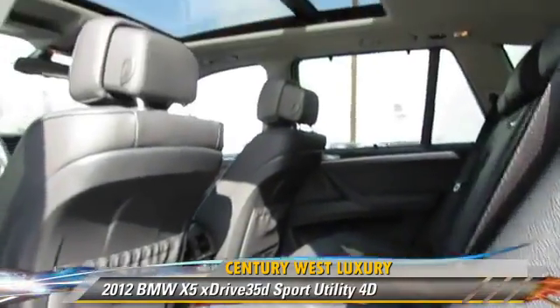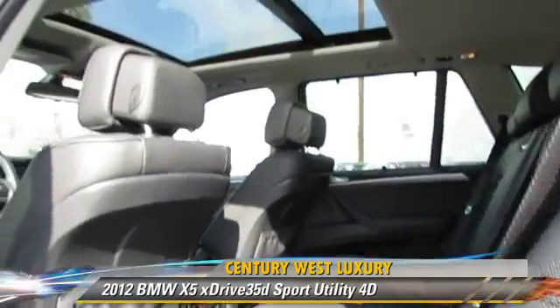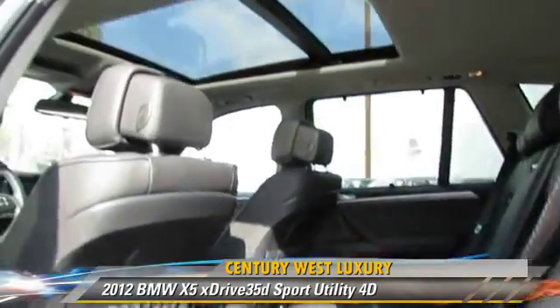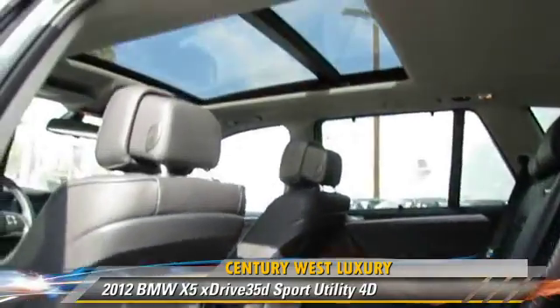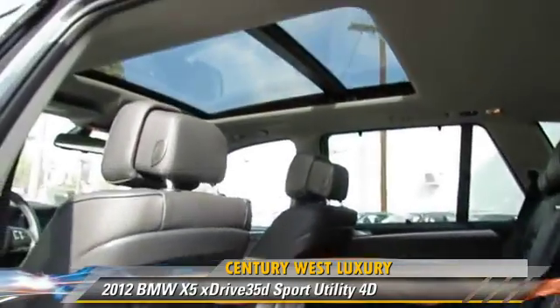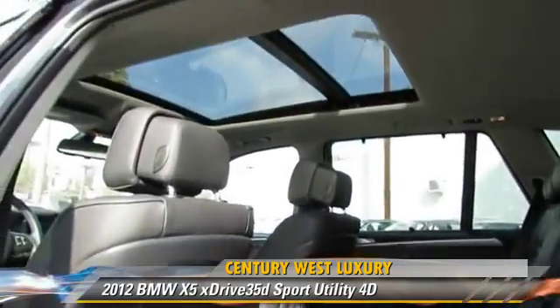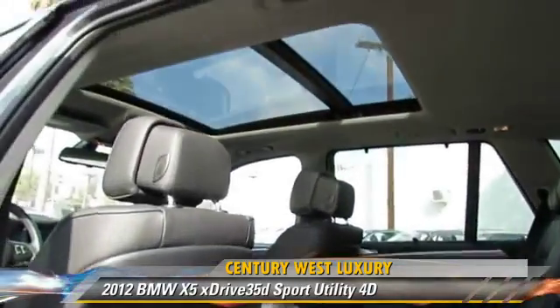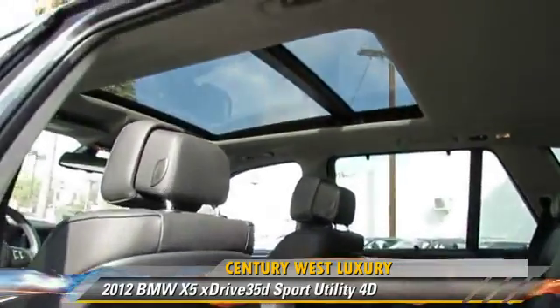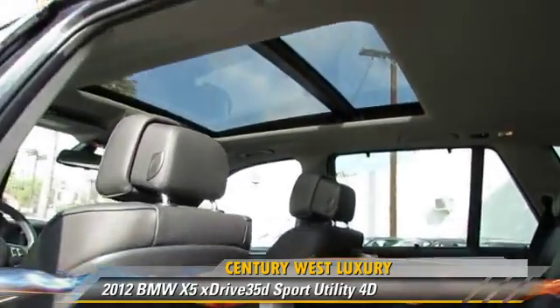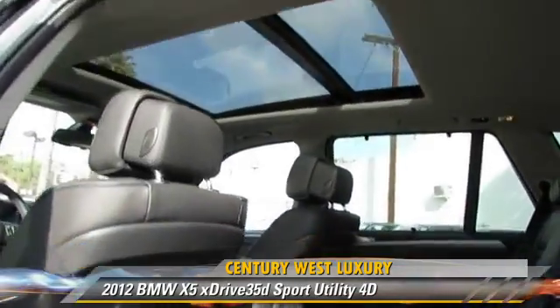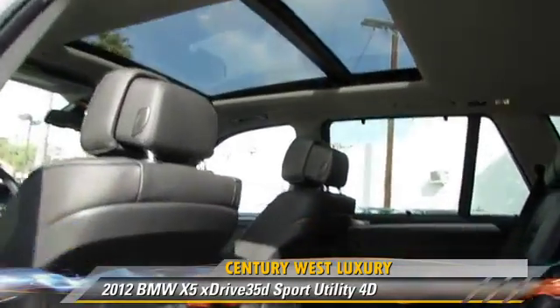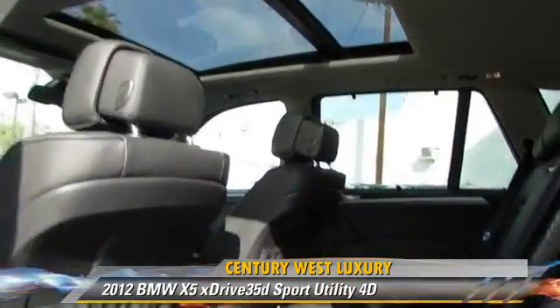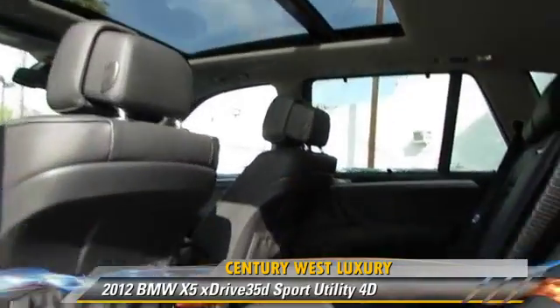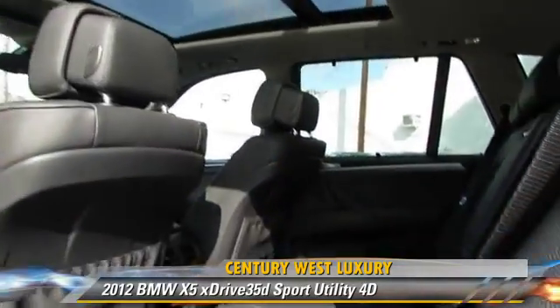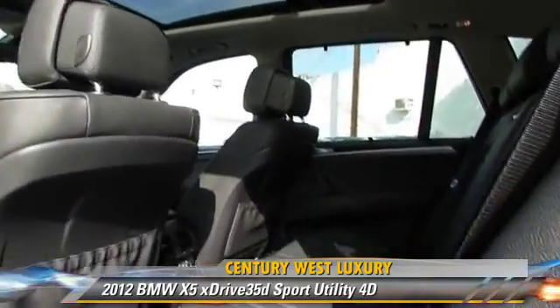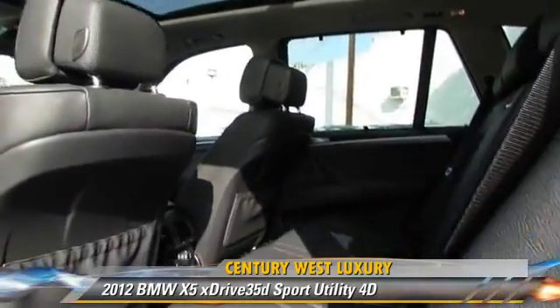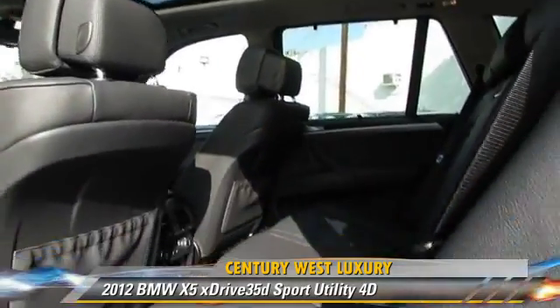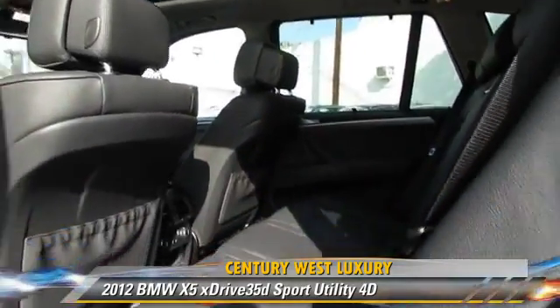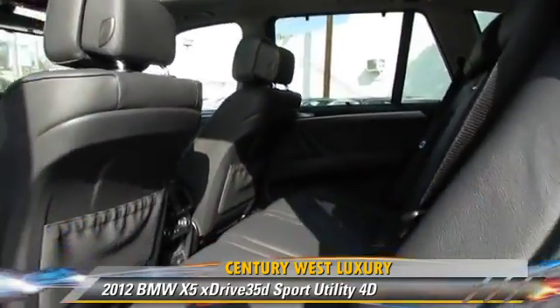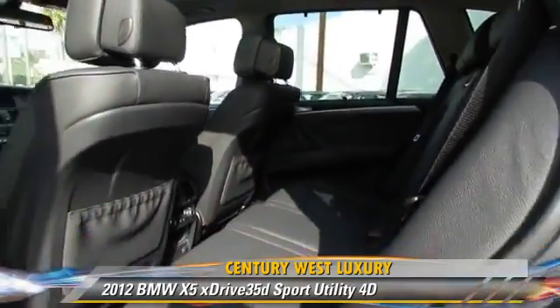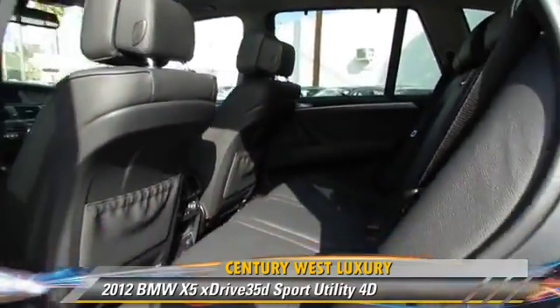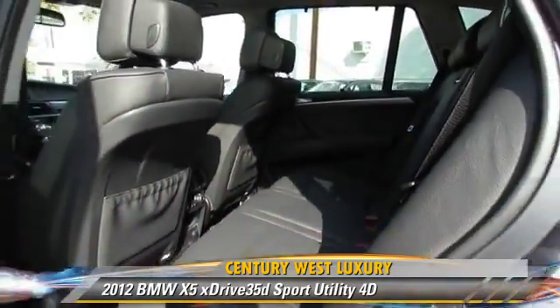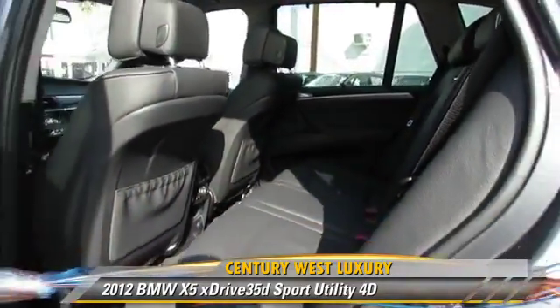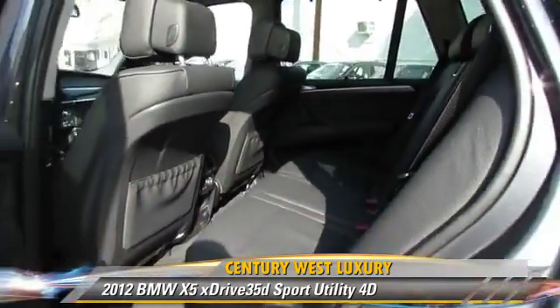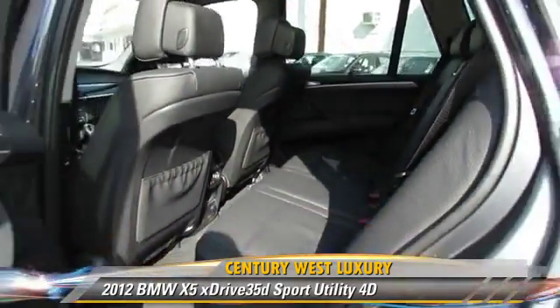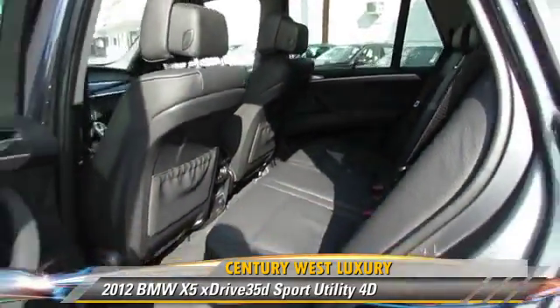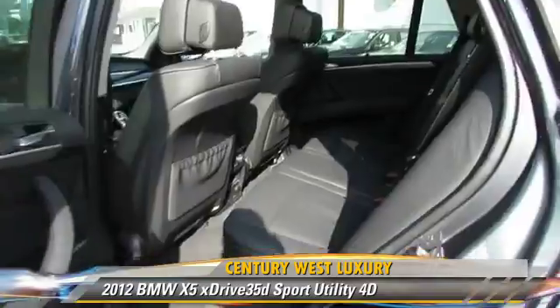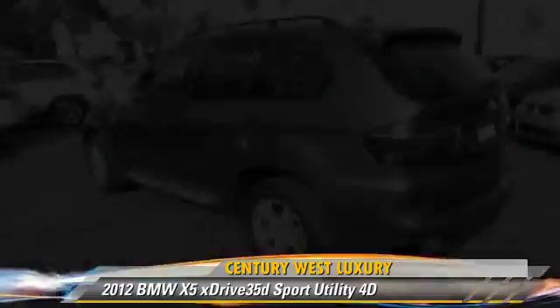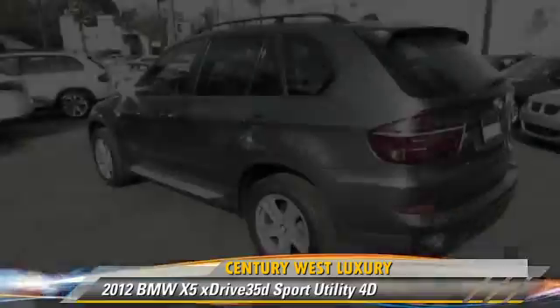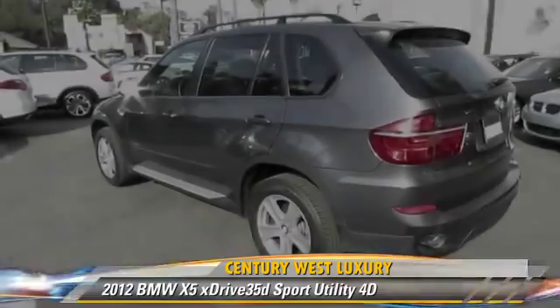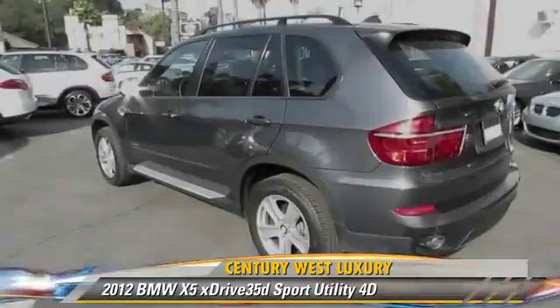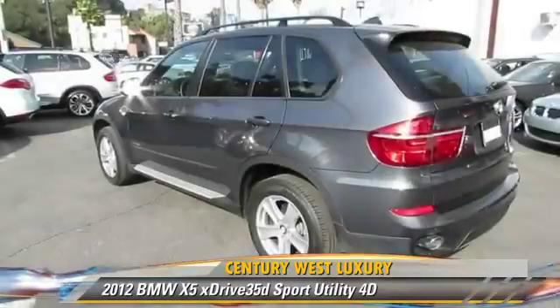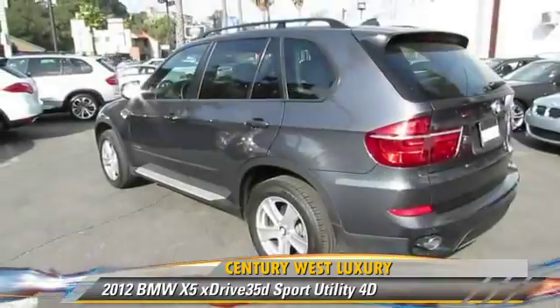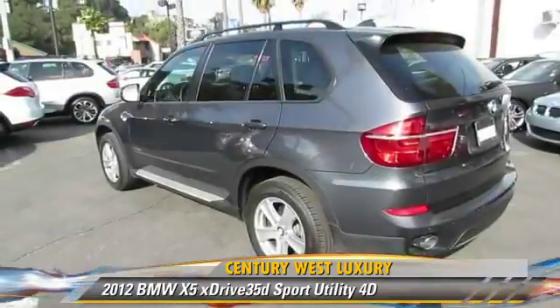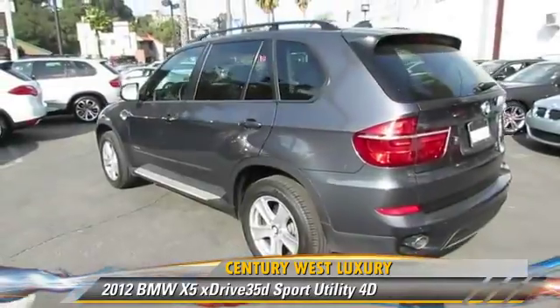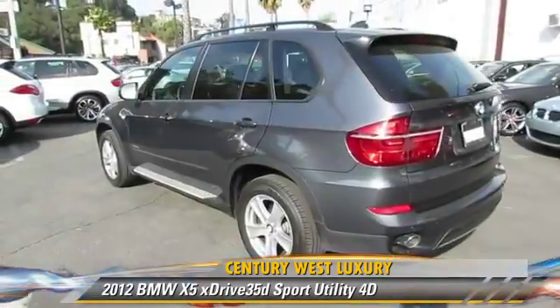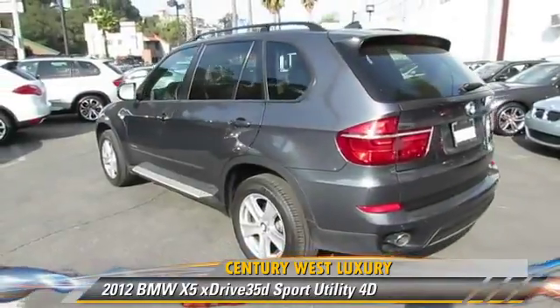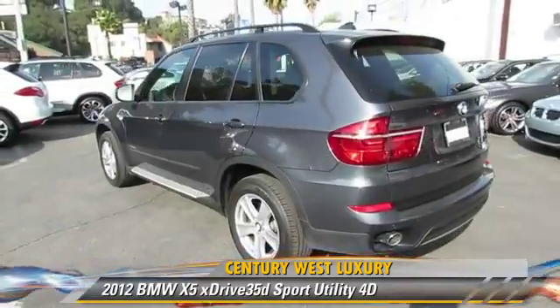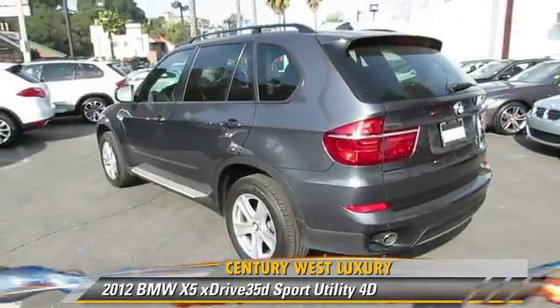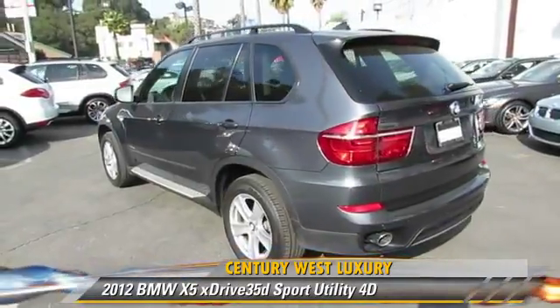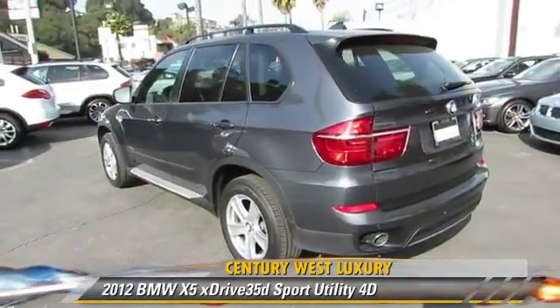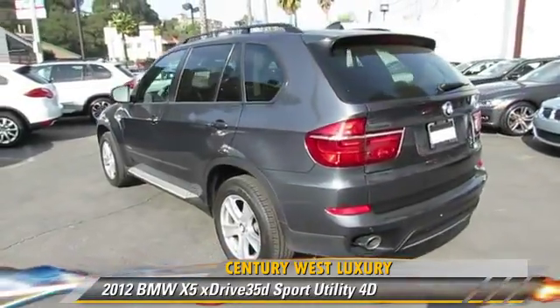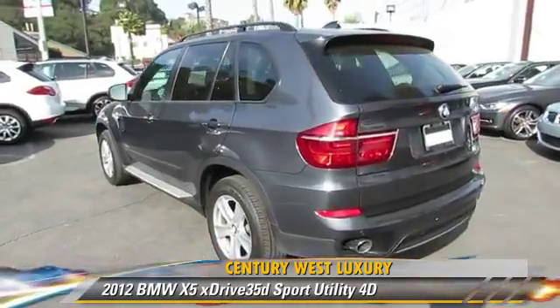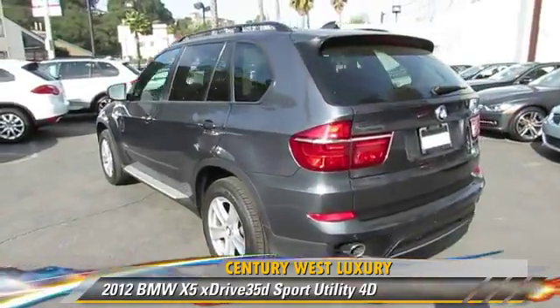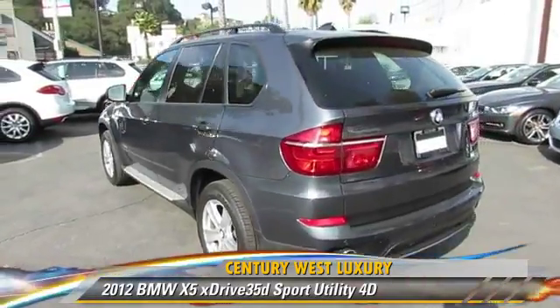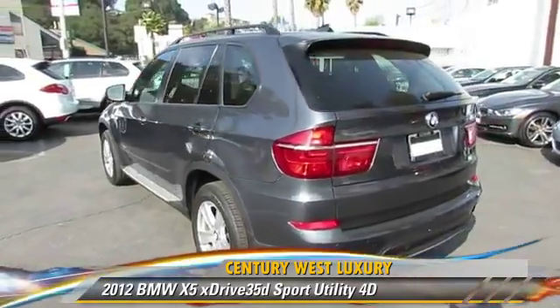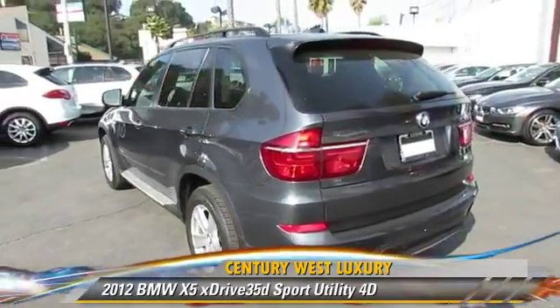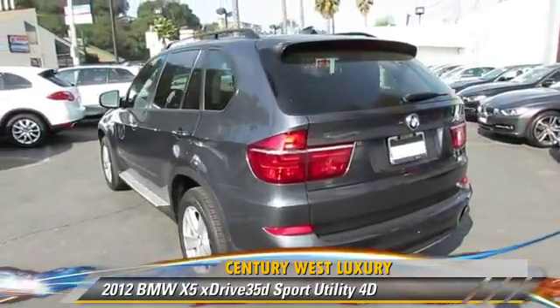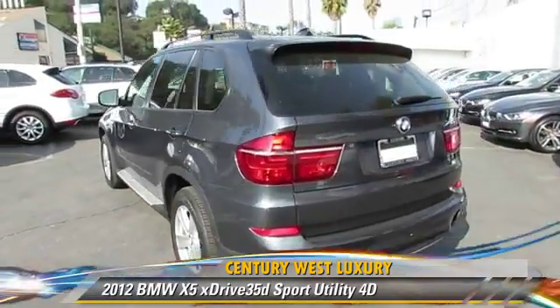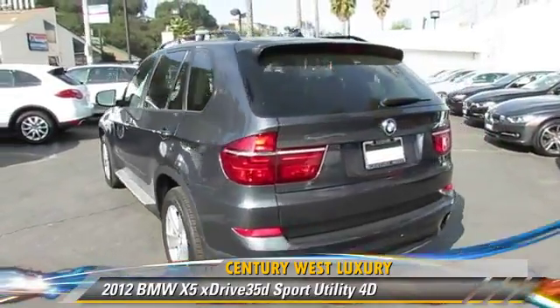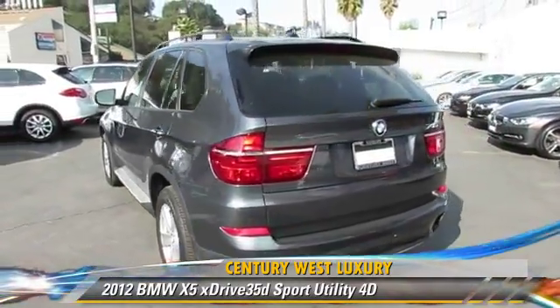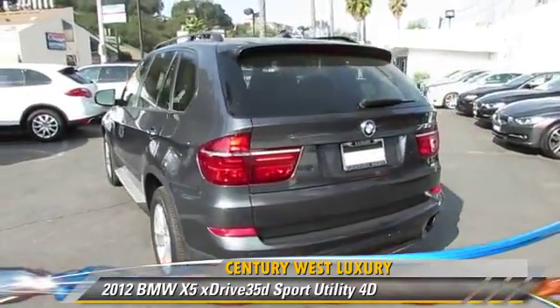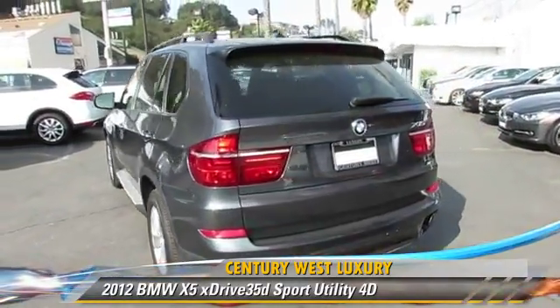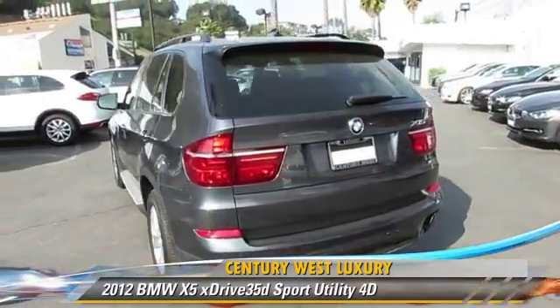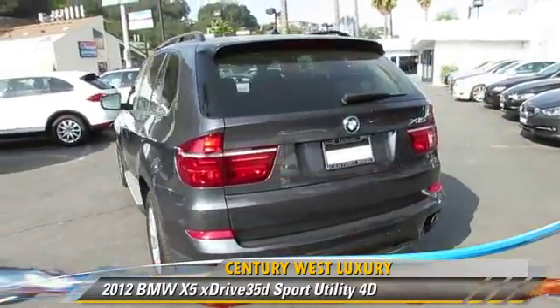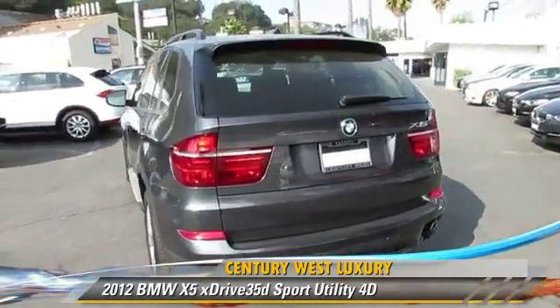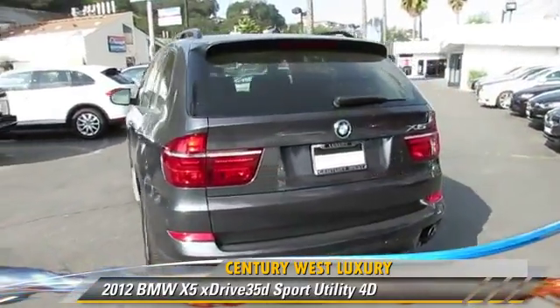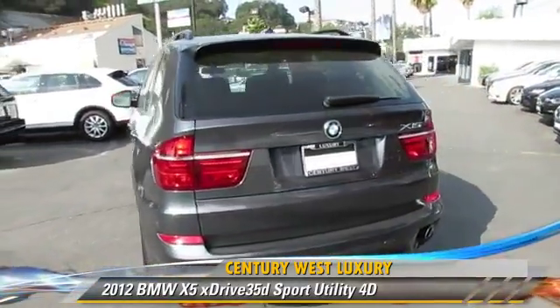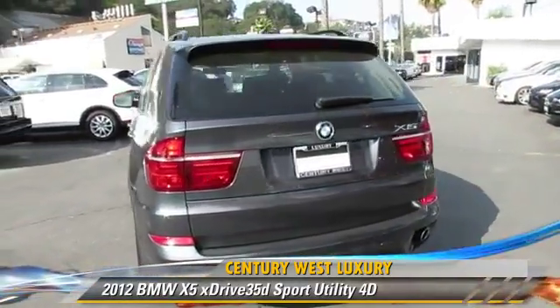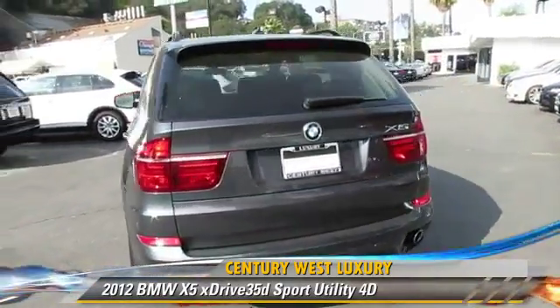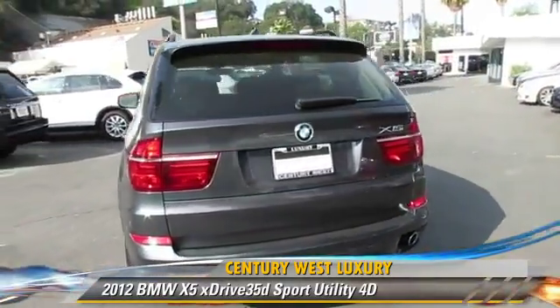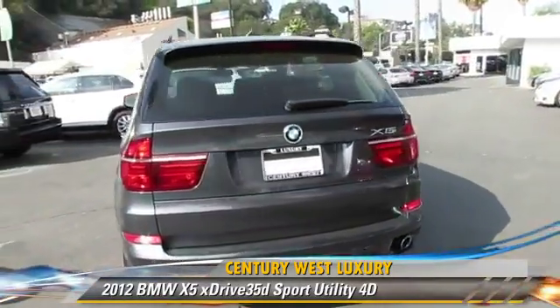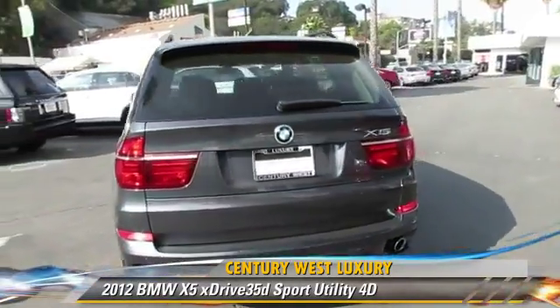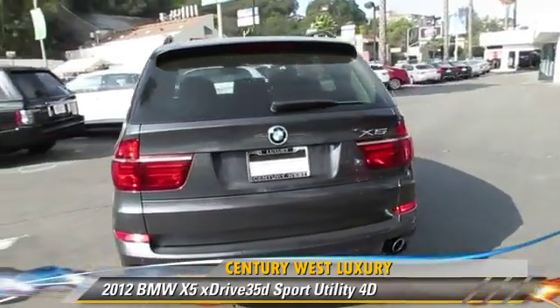Safety features include front and rear side airbags, stability control, and four-wheel ABS.